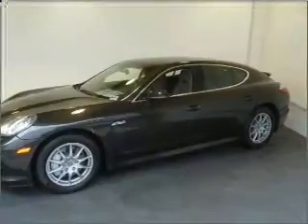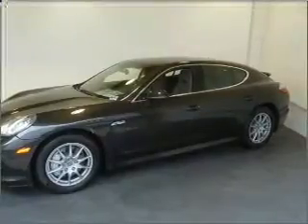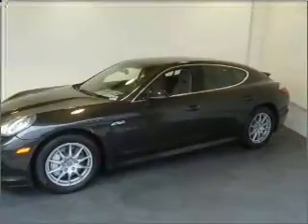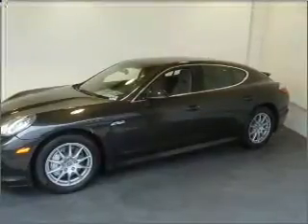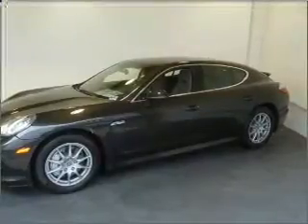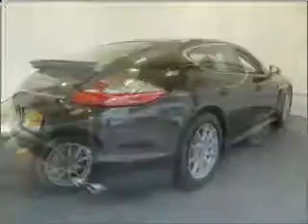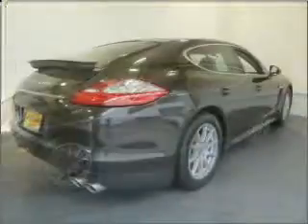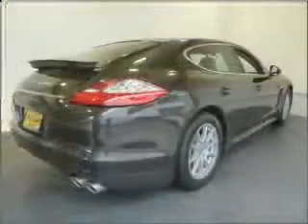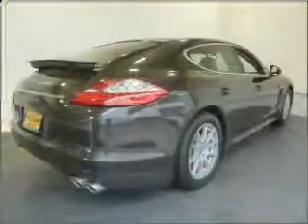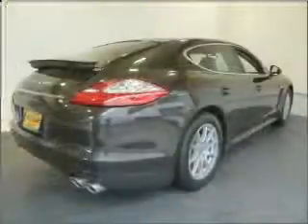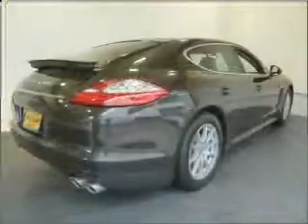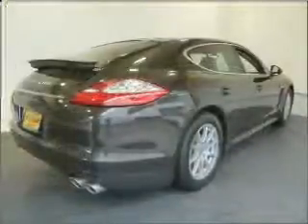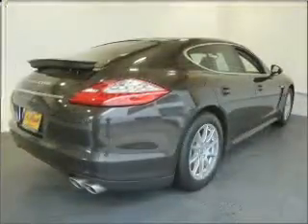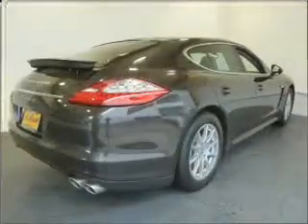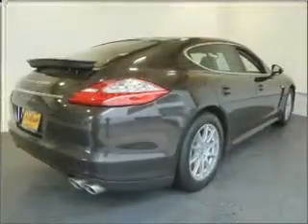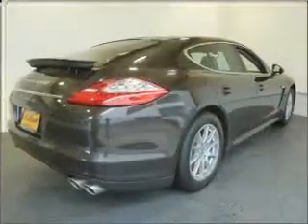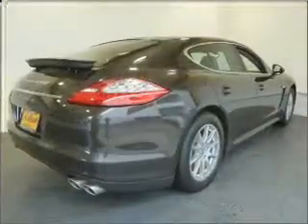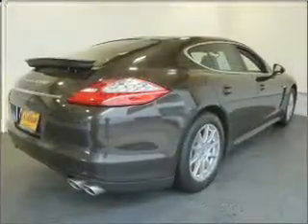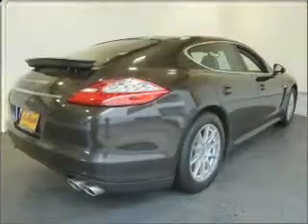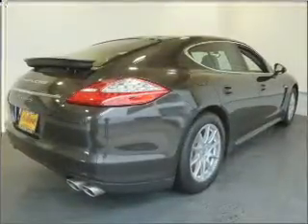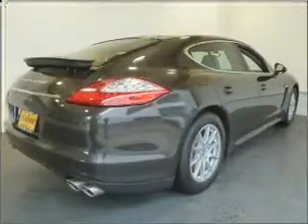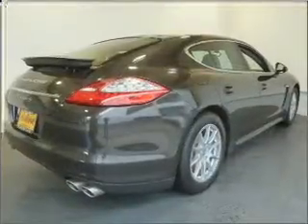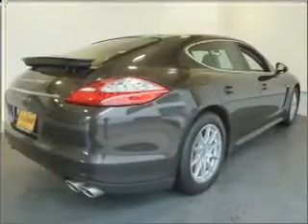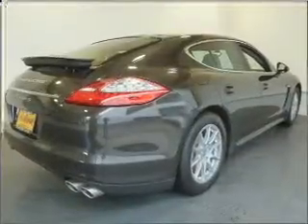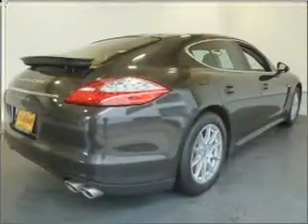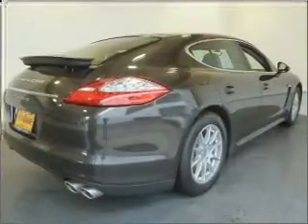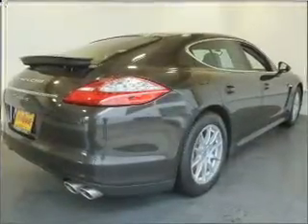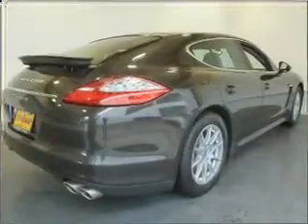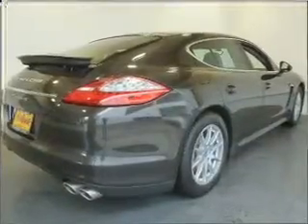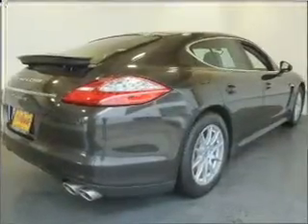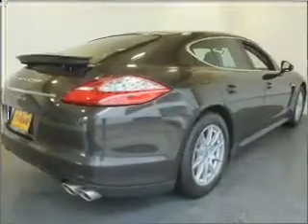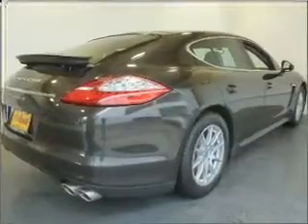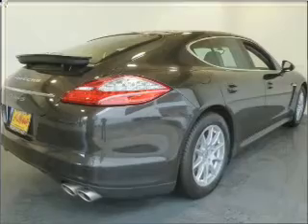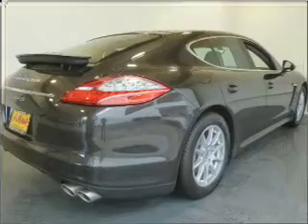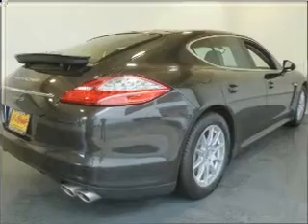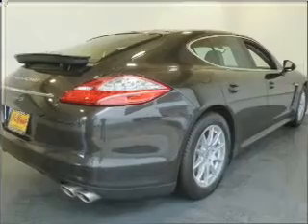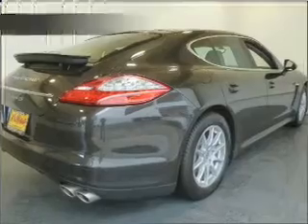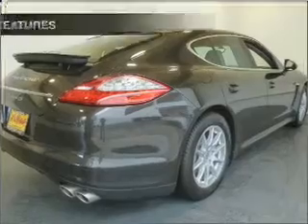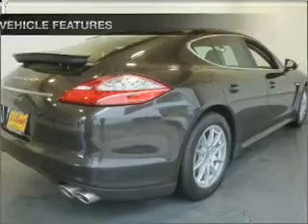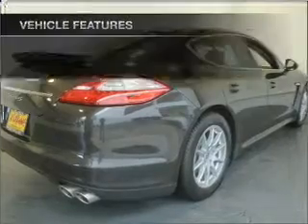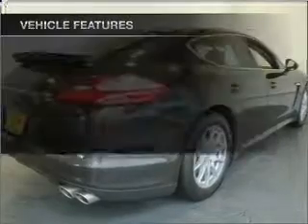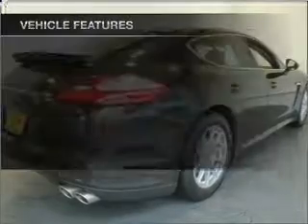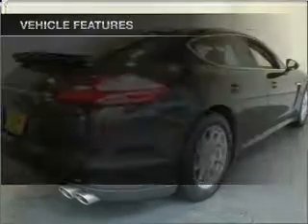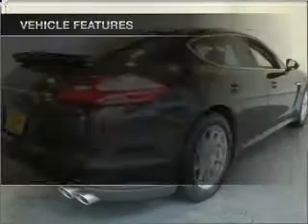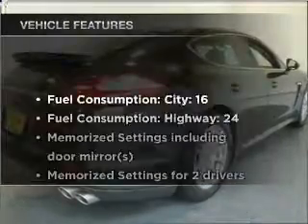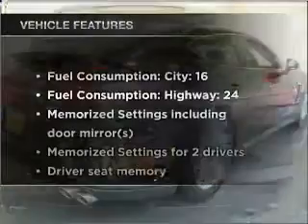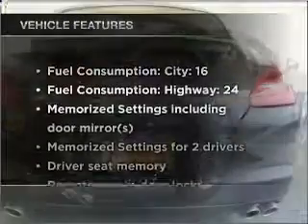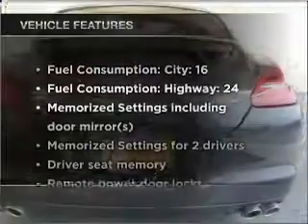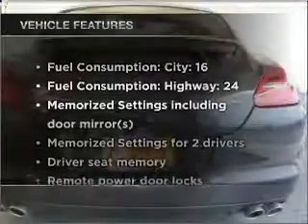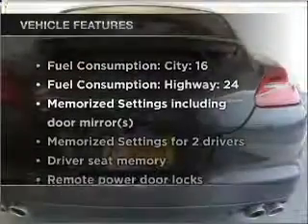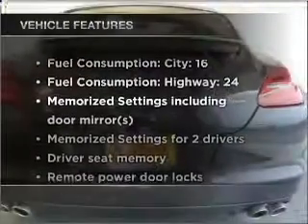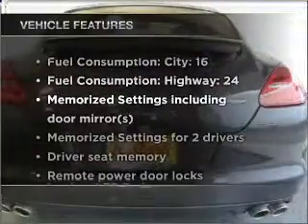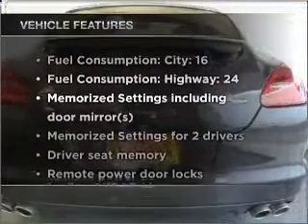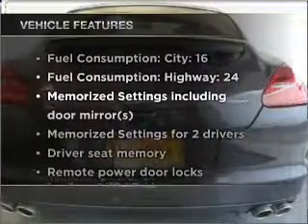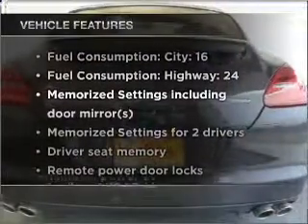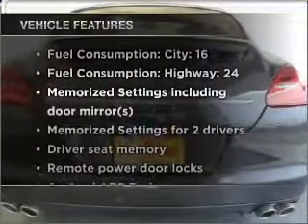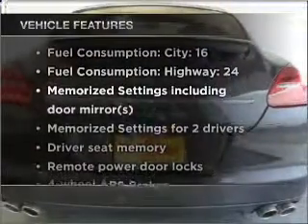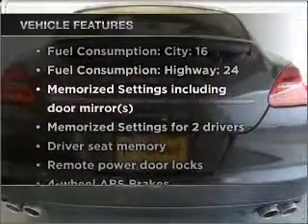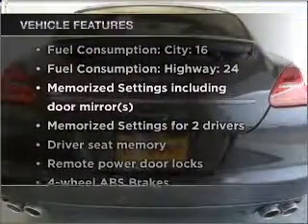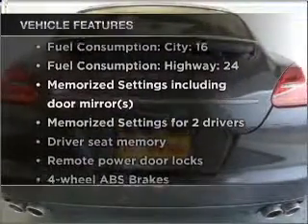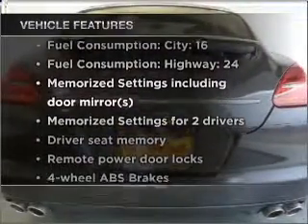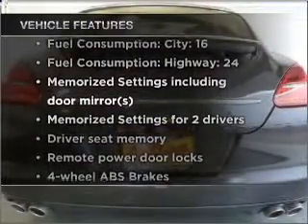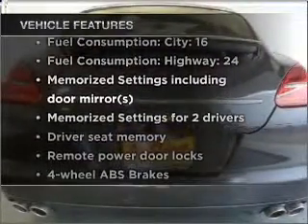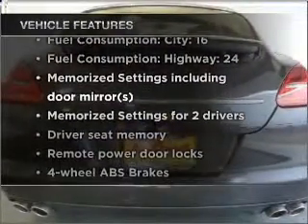There's nothing like a sunroof on a nice day. Pamper yourself with memory settings. Plus, enjoy these notable features that are included in this vehicle.